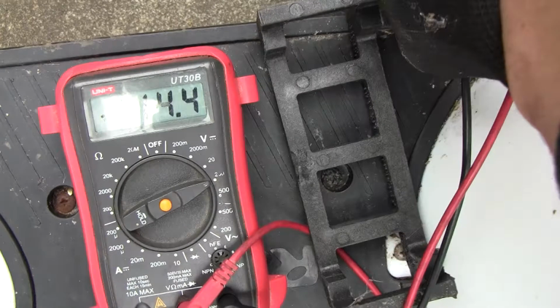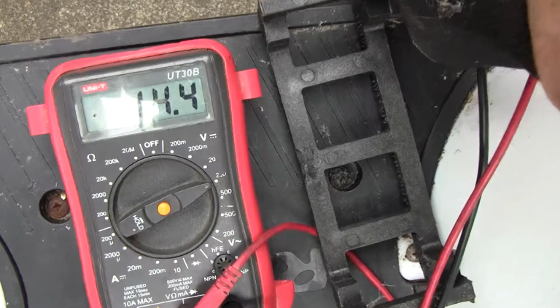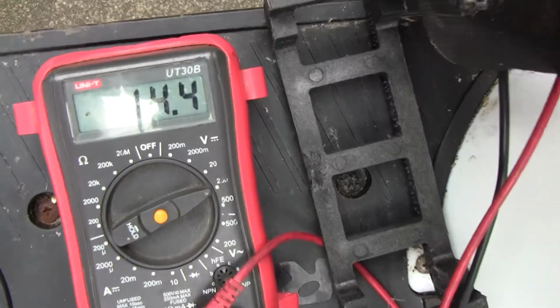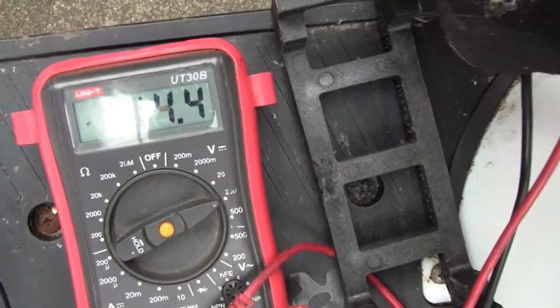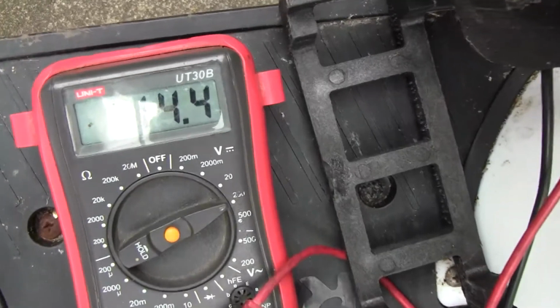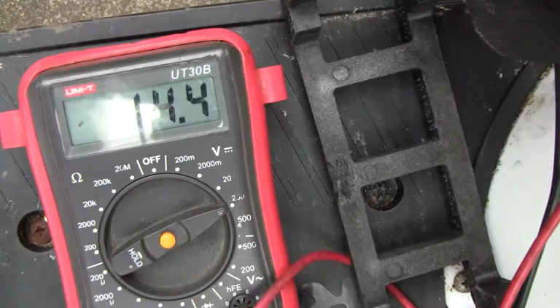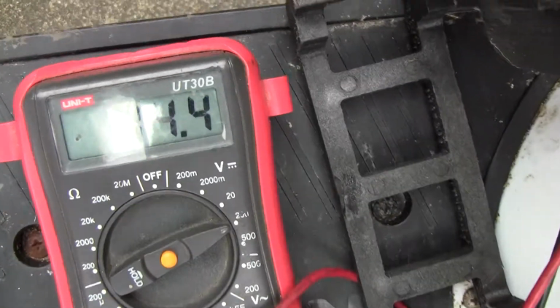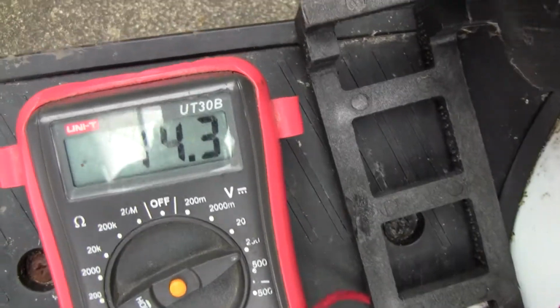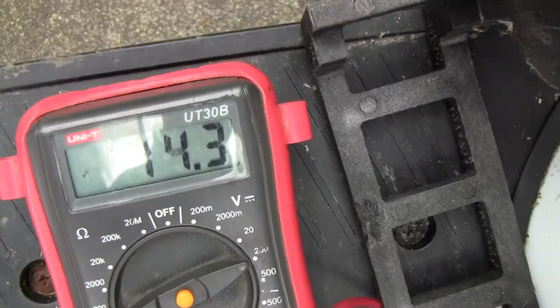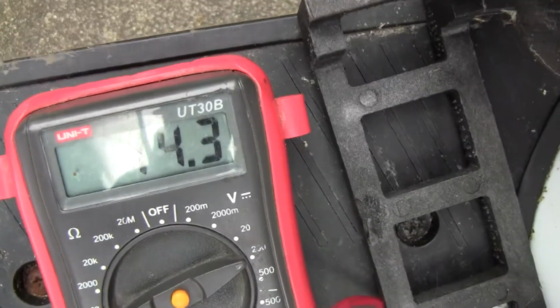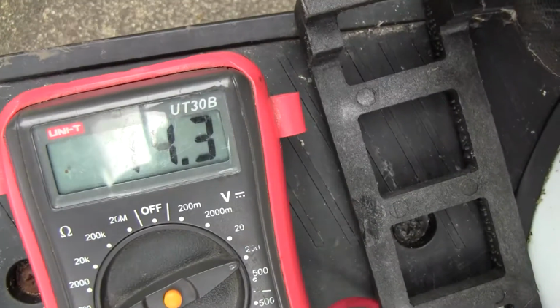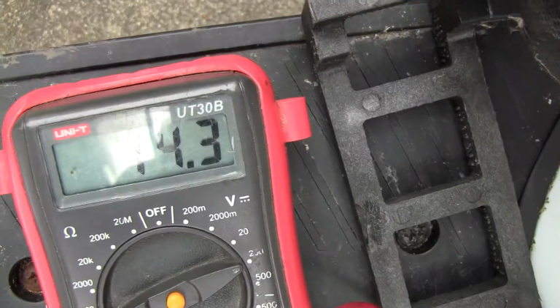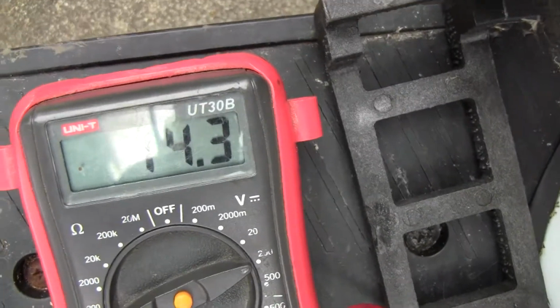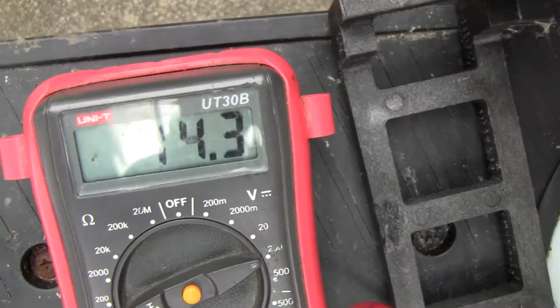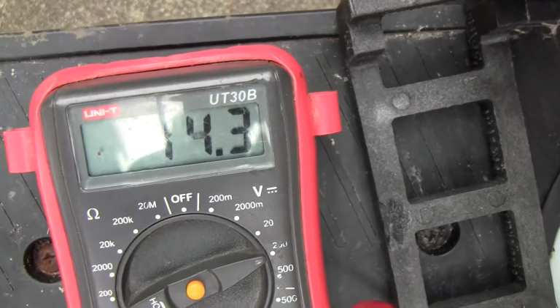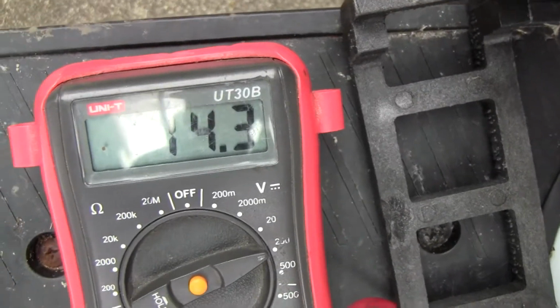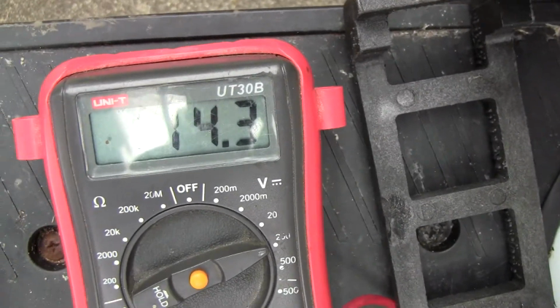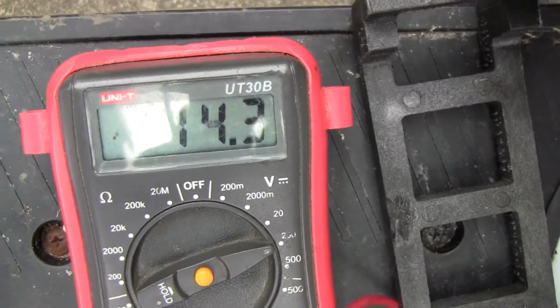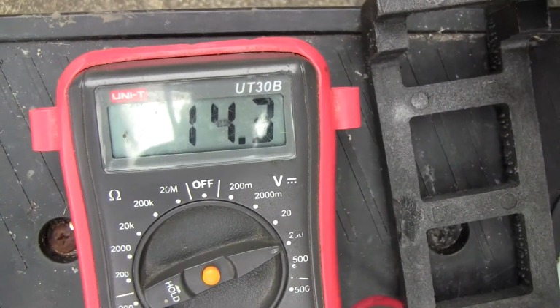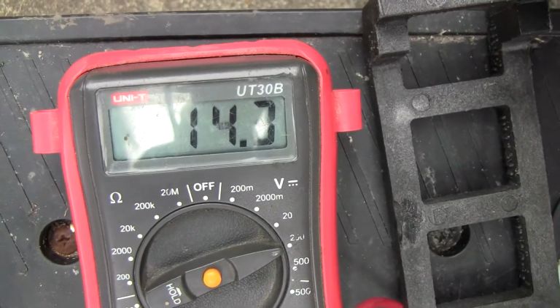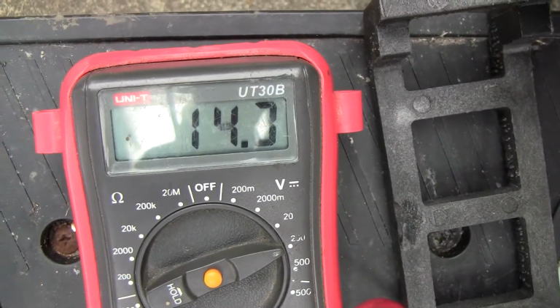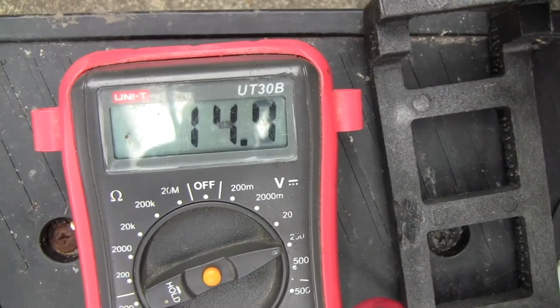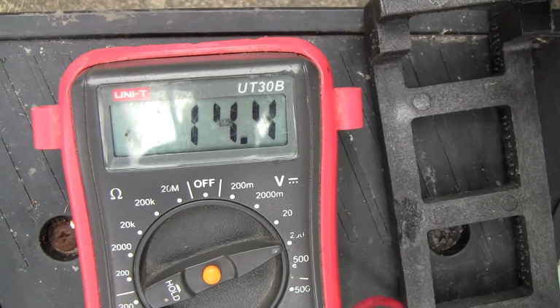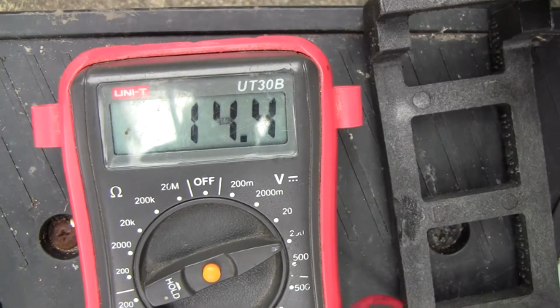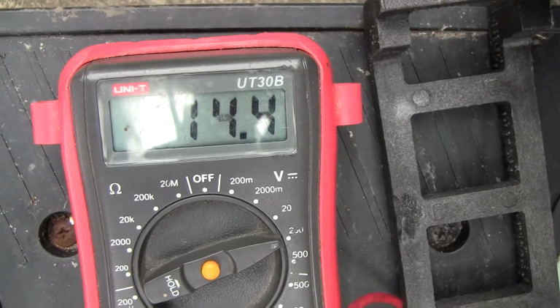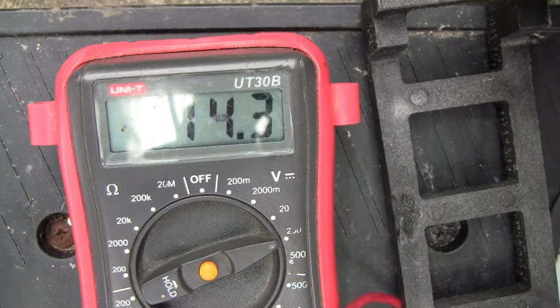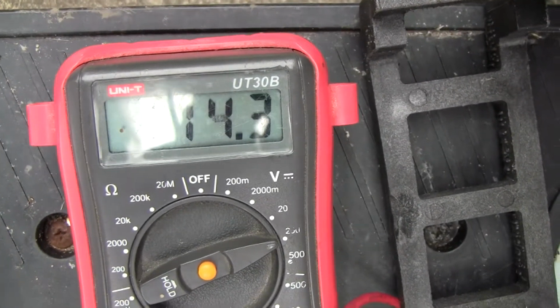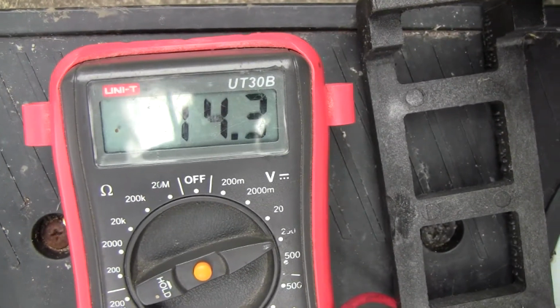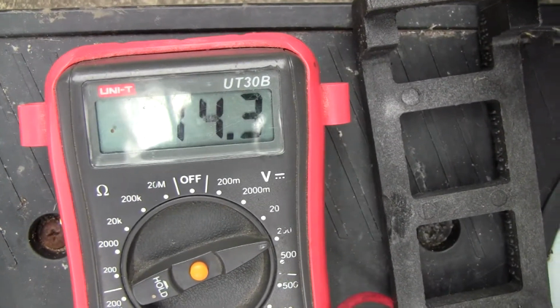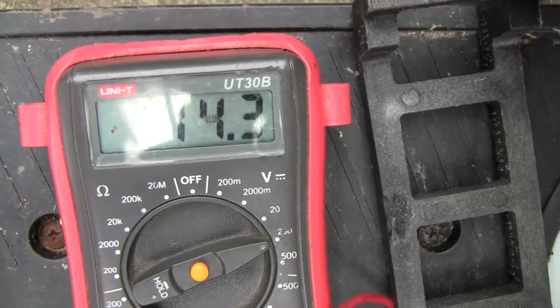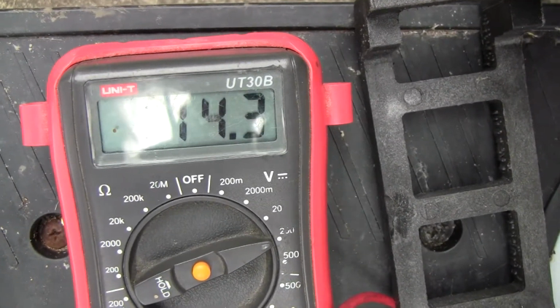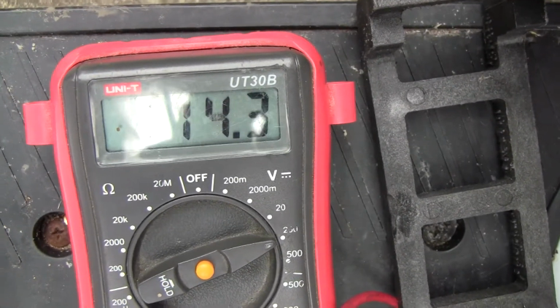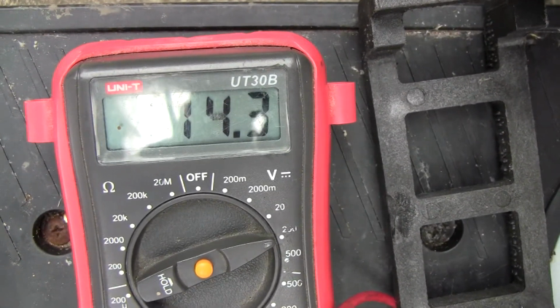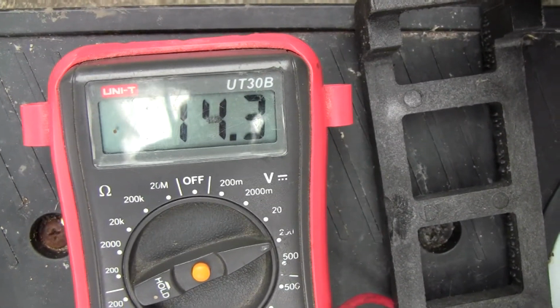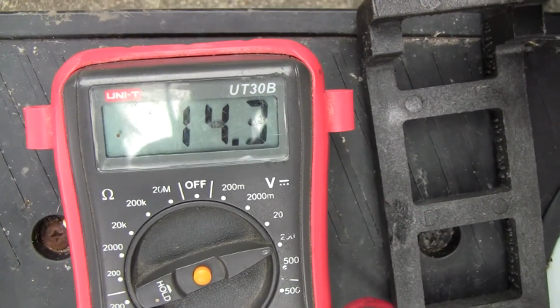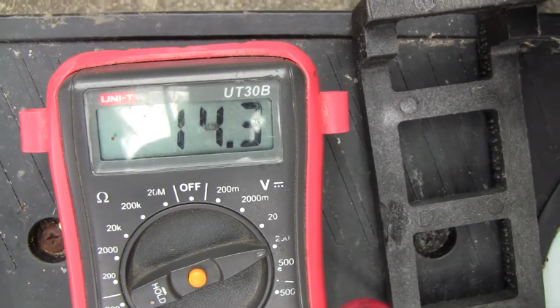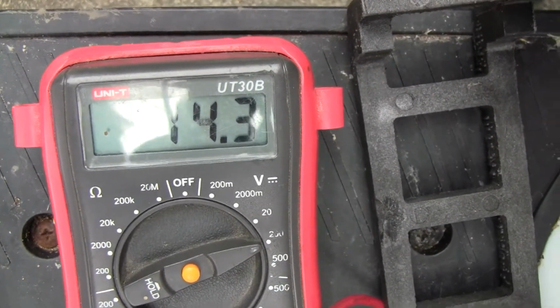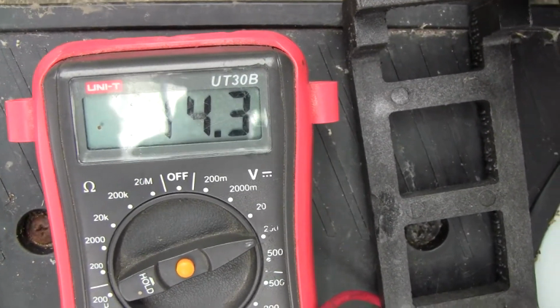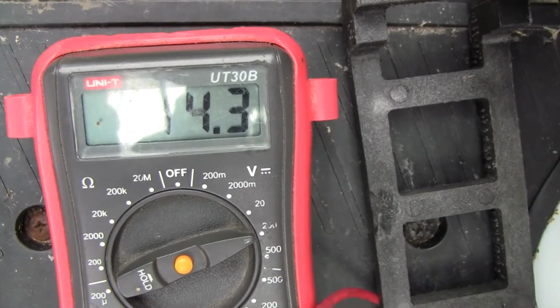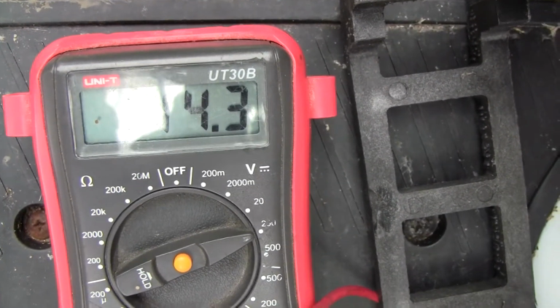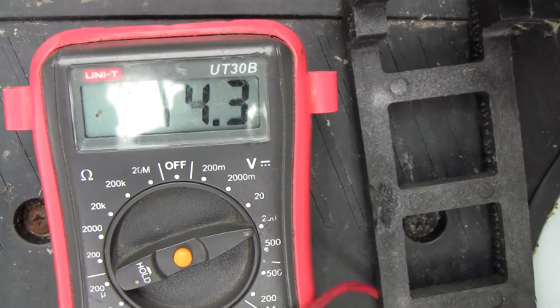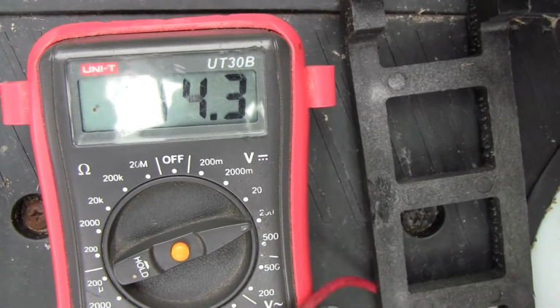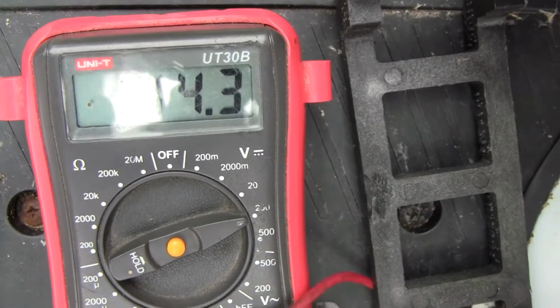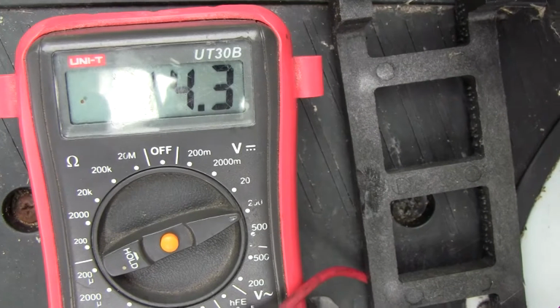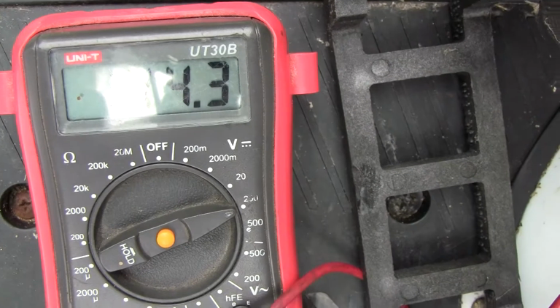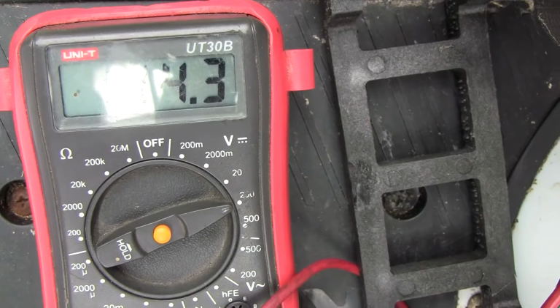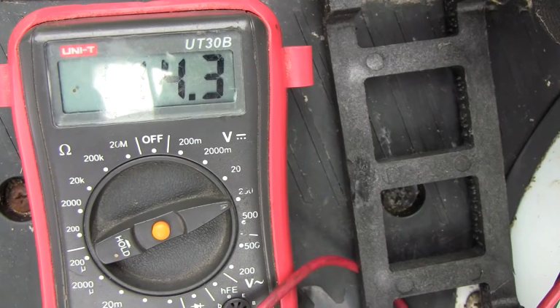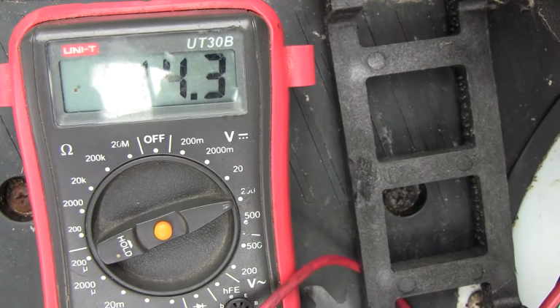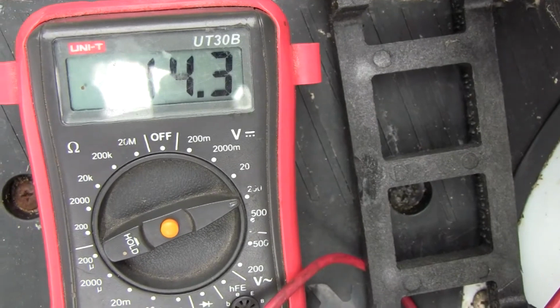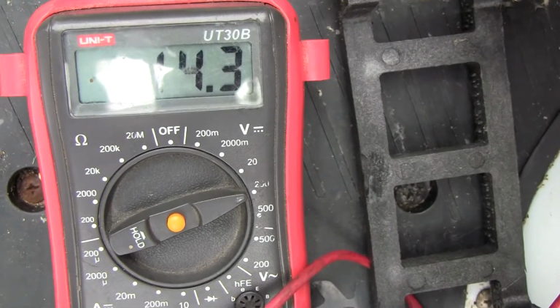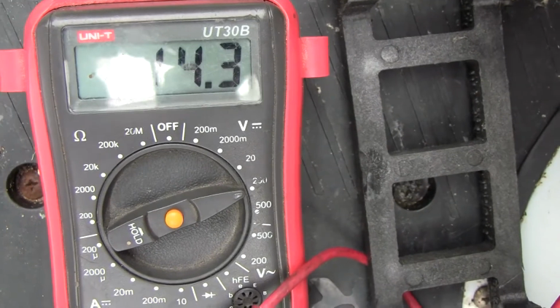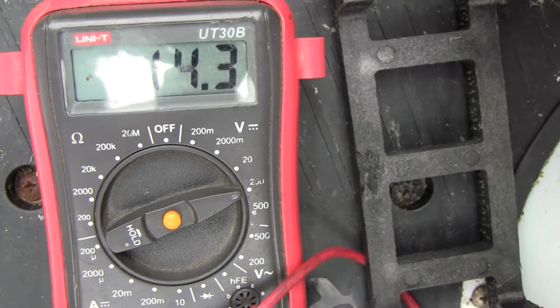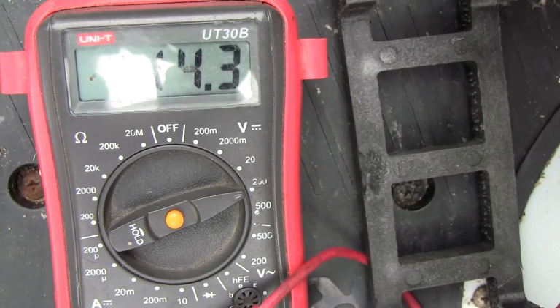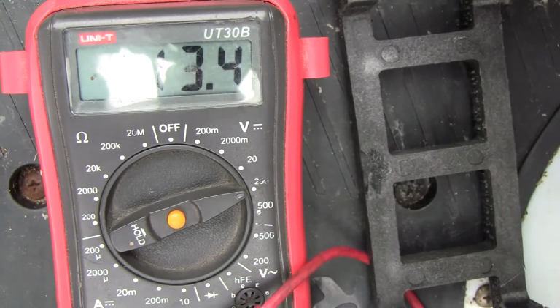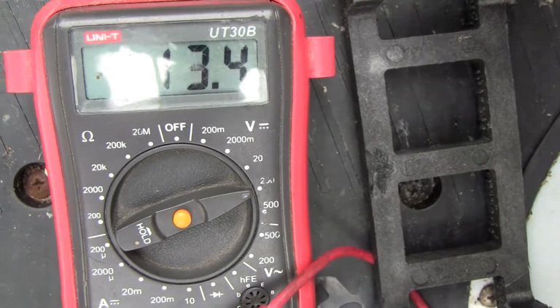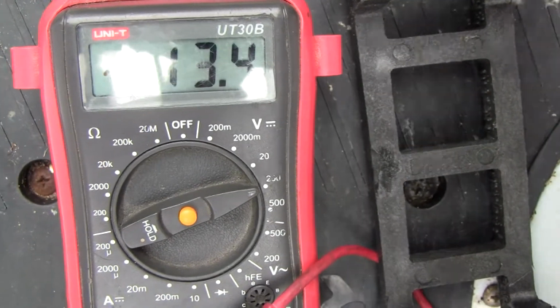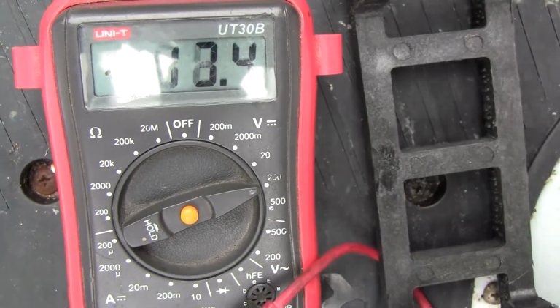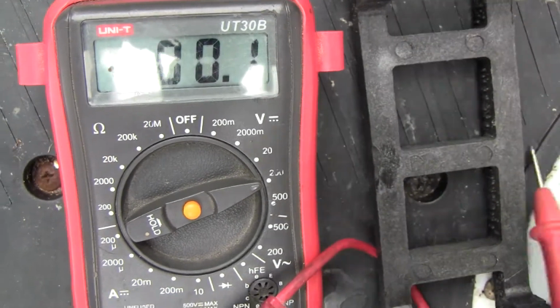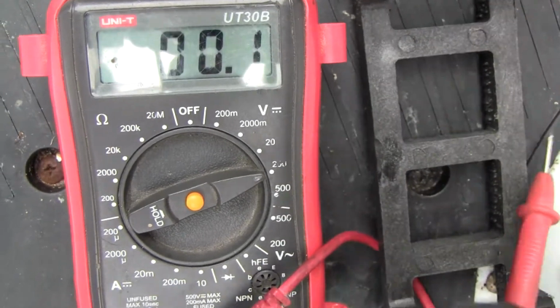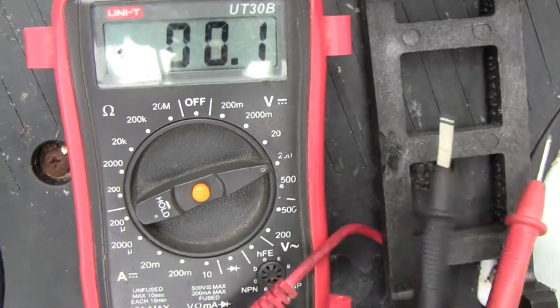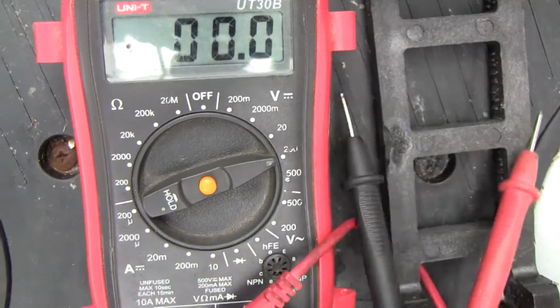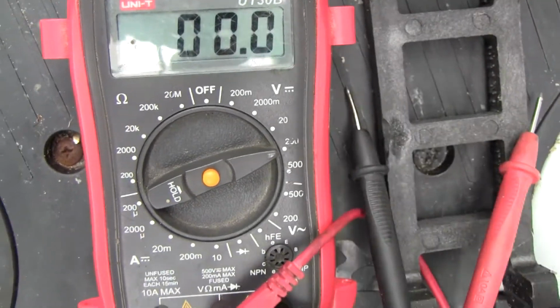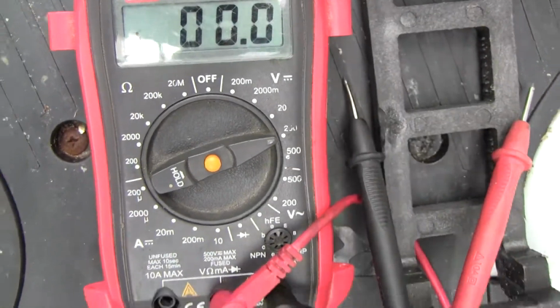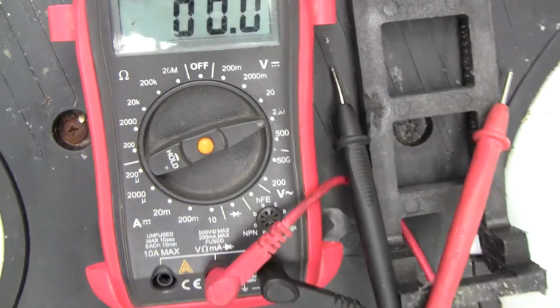Got 14.3 volts, so it won't even start. It should click — put it back in now. It should come up on a logo, it should start.